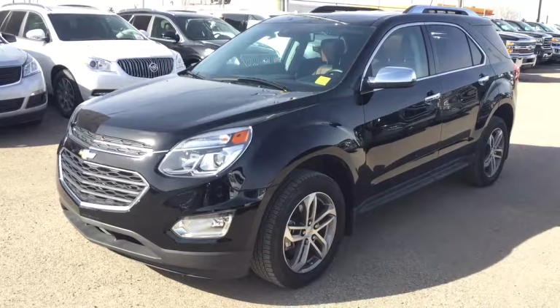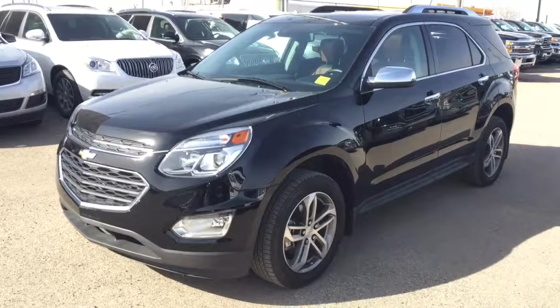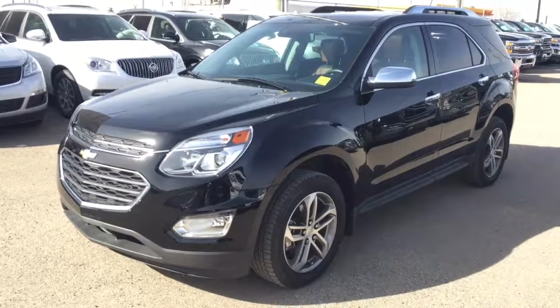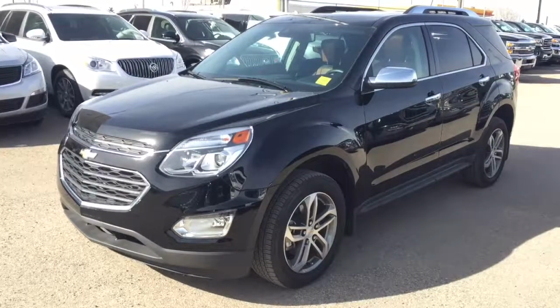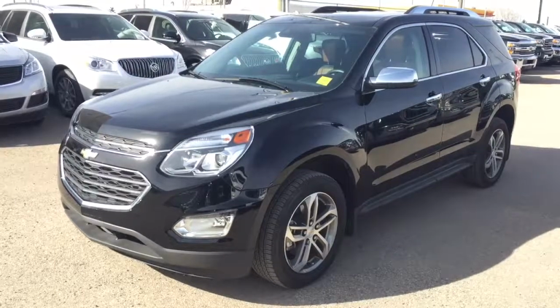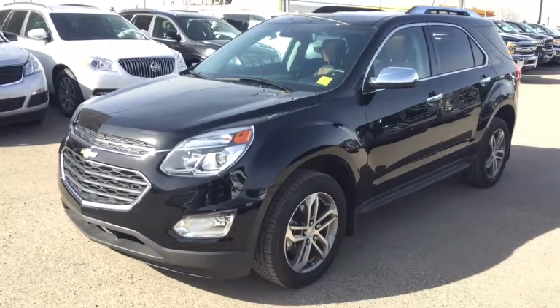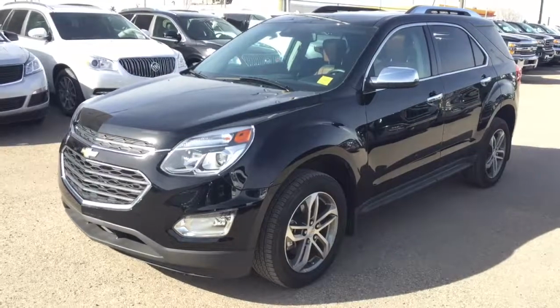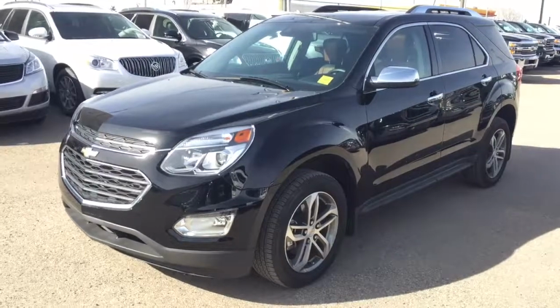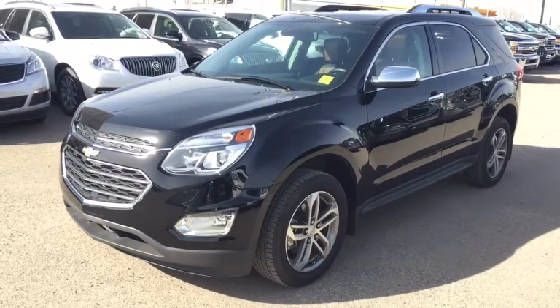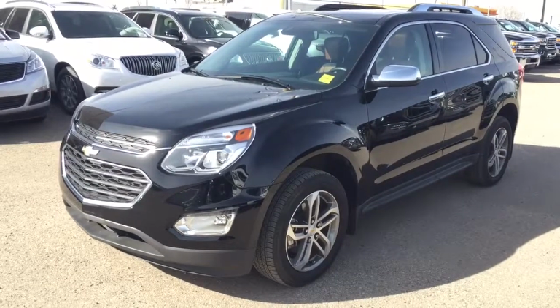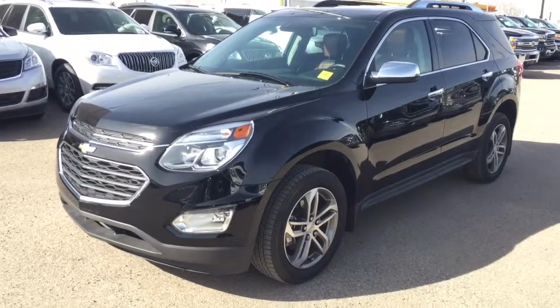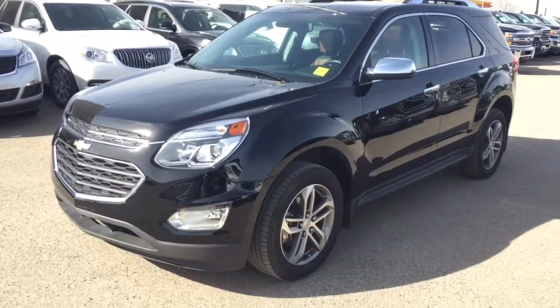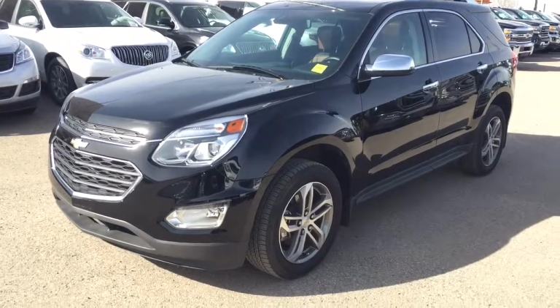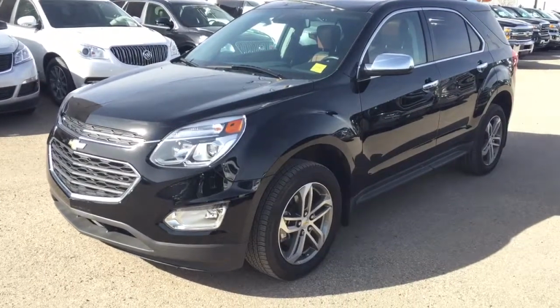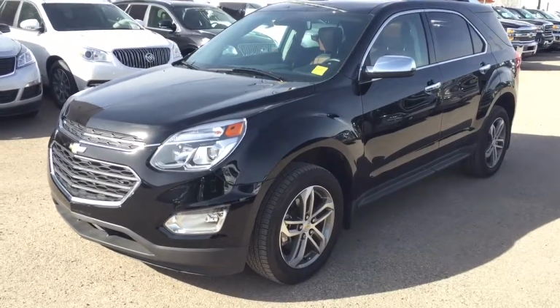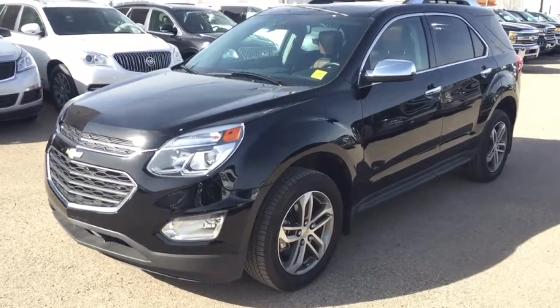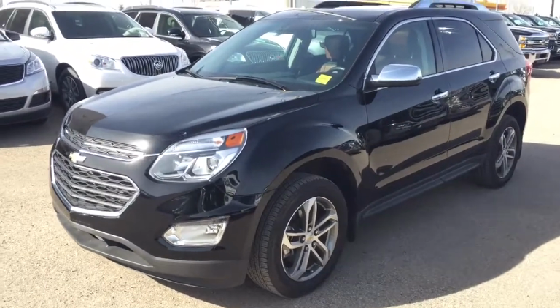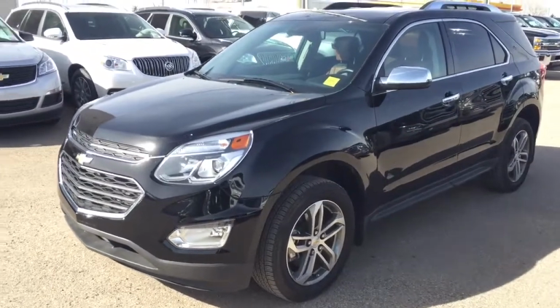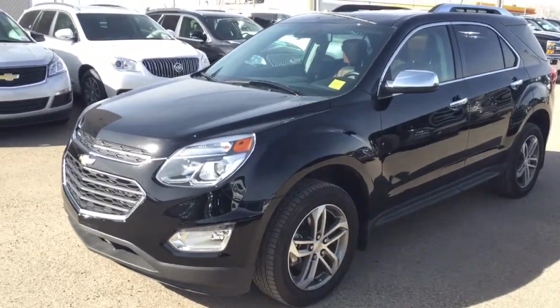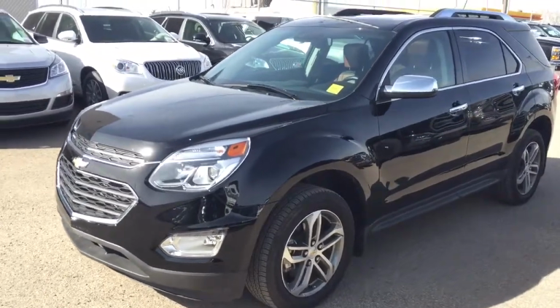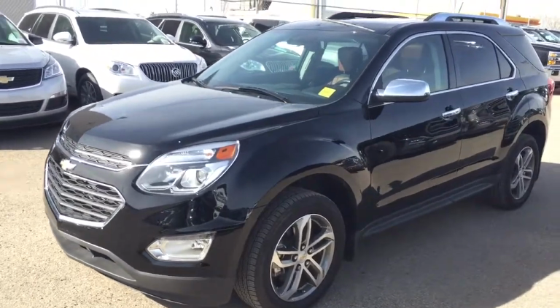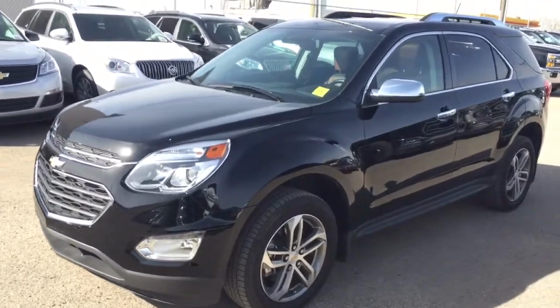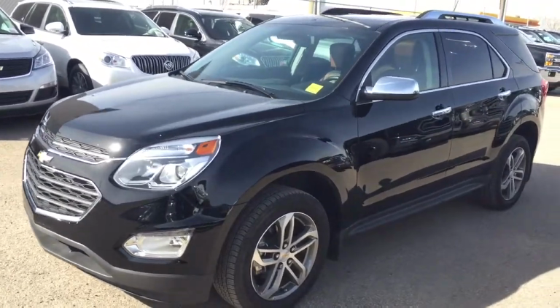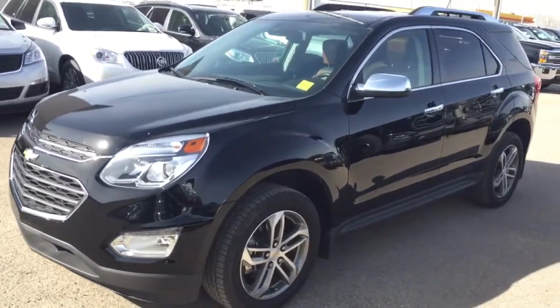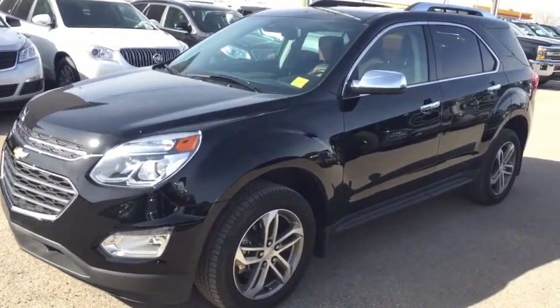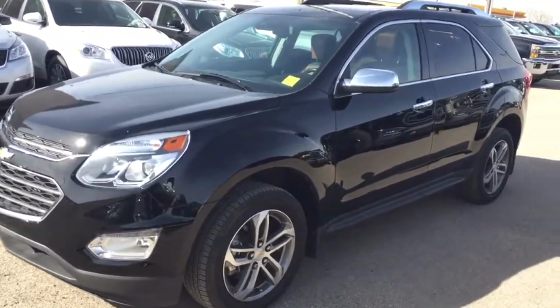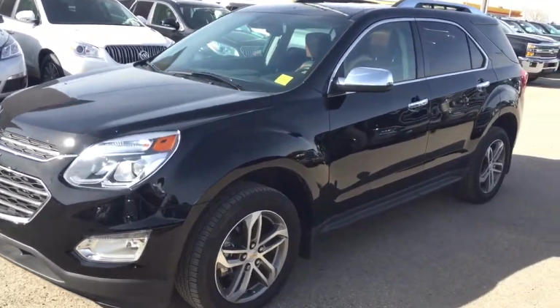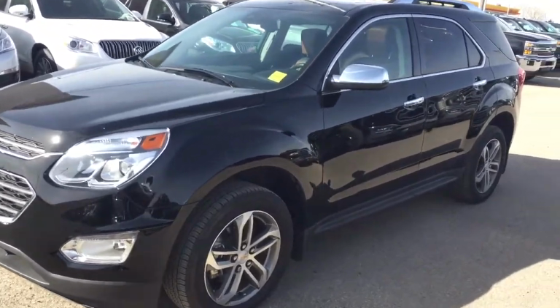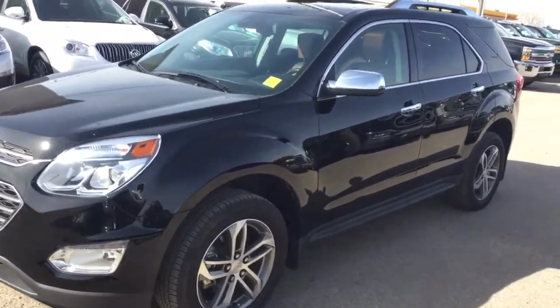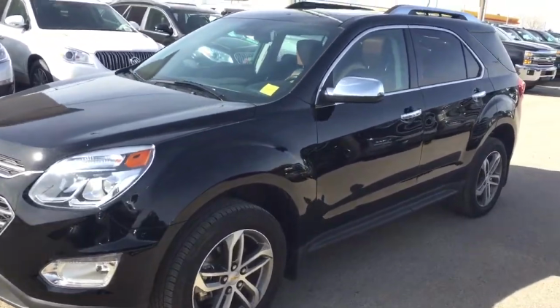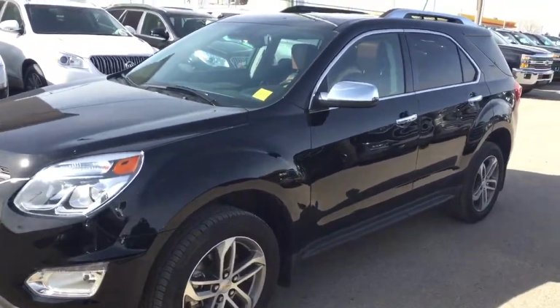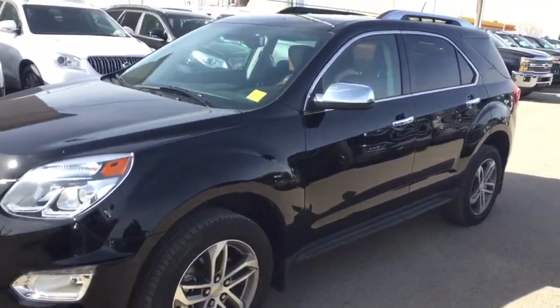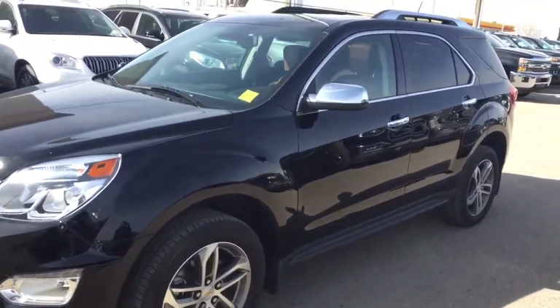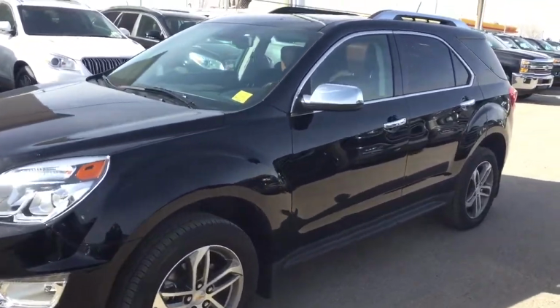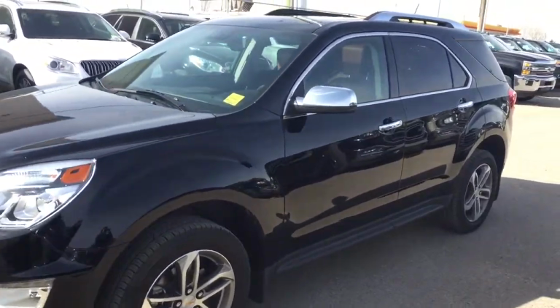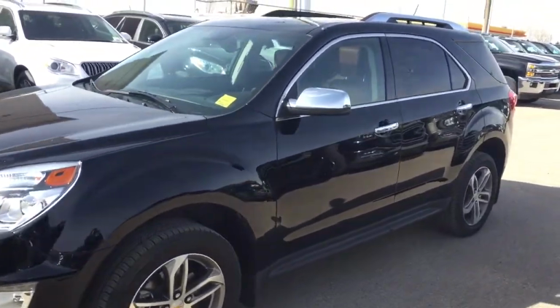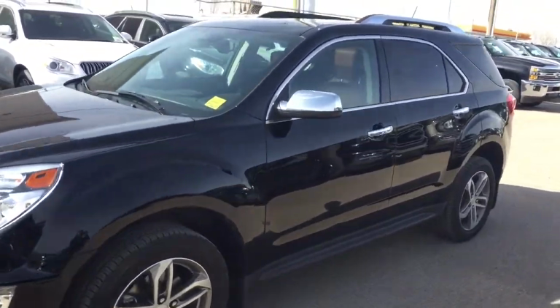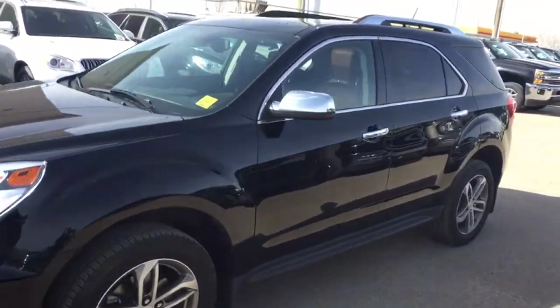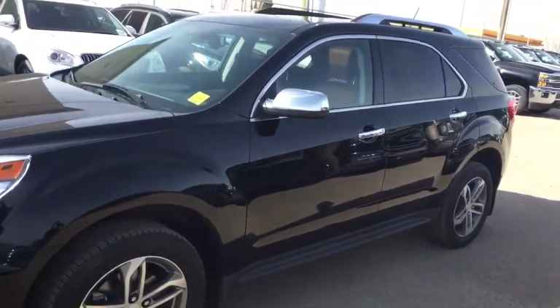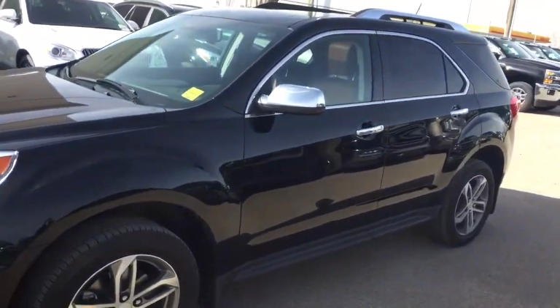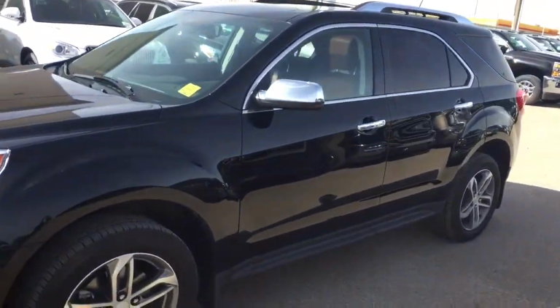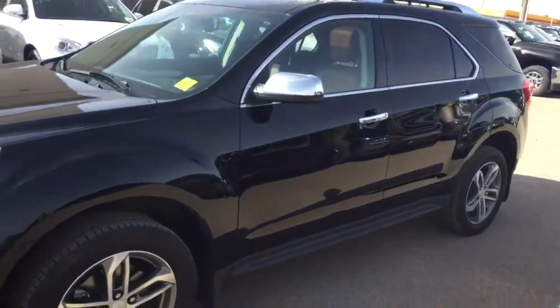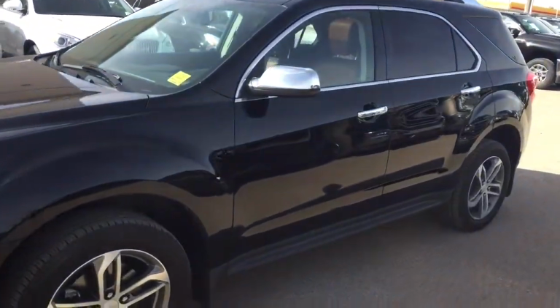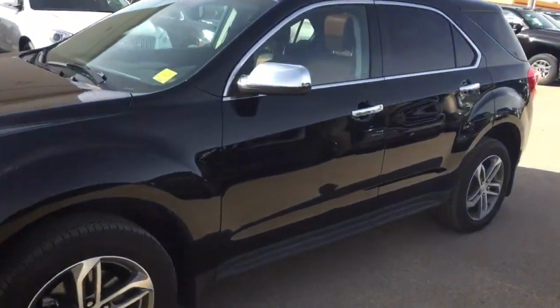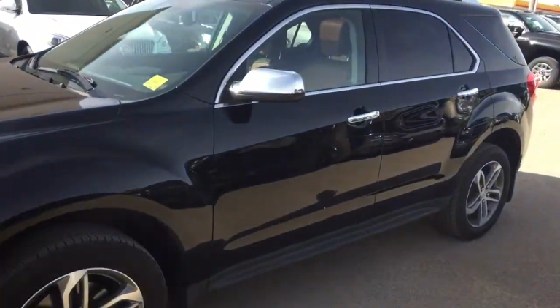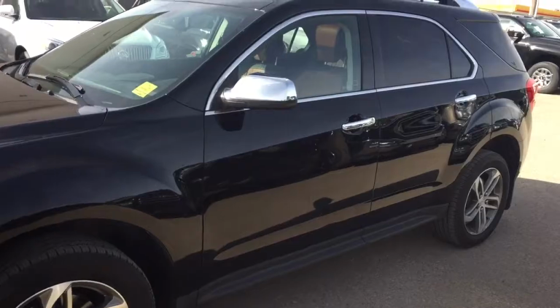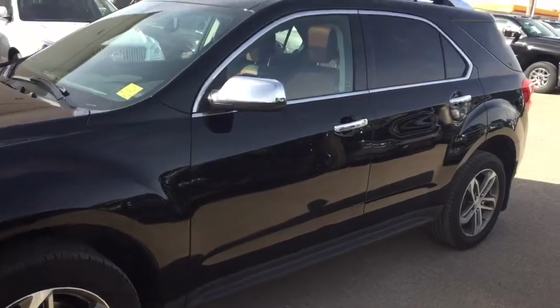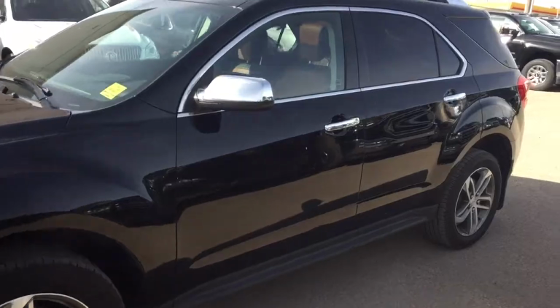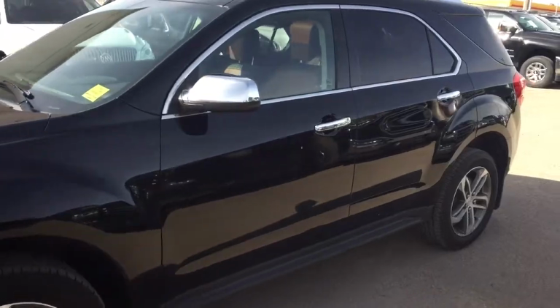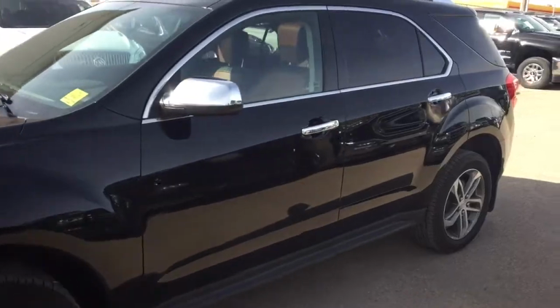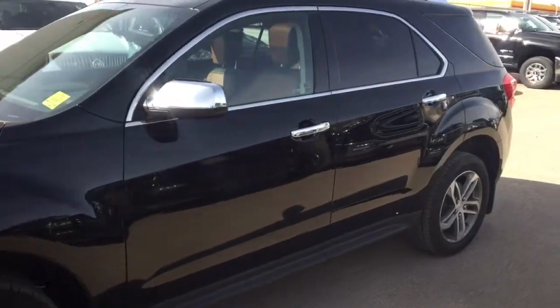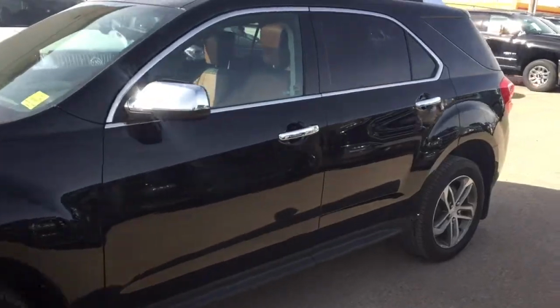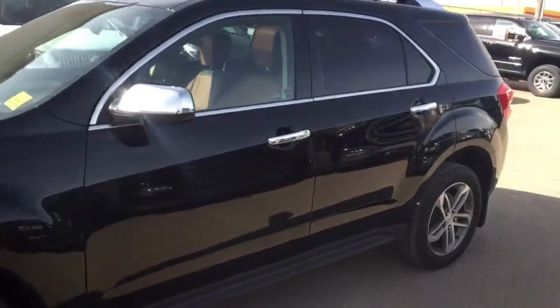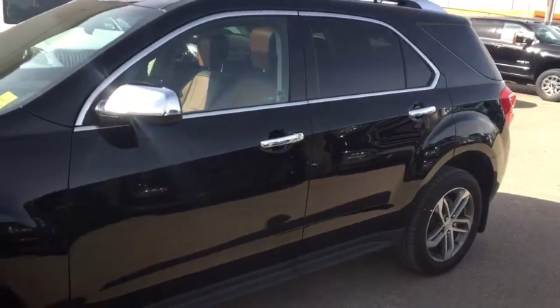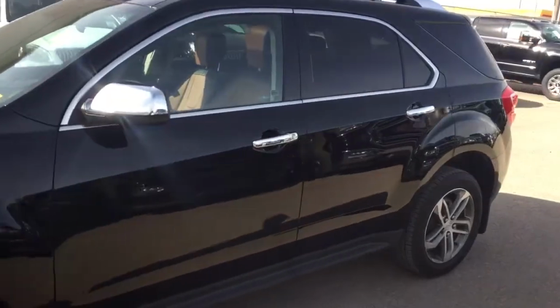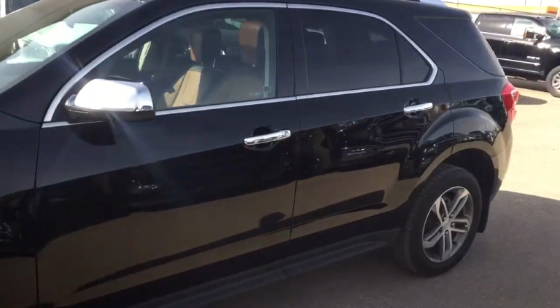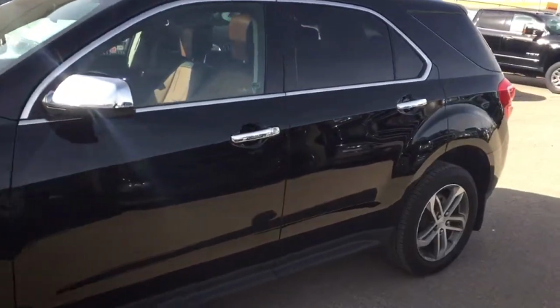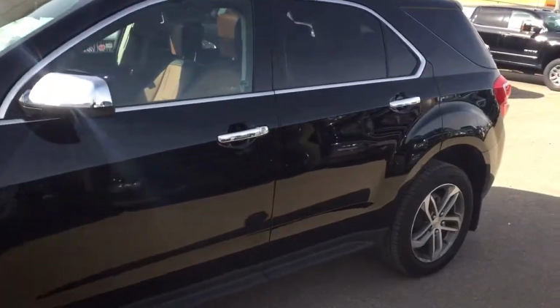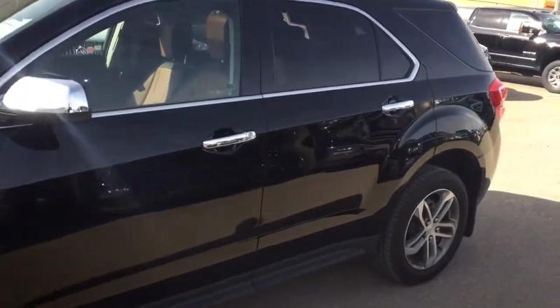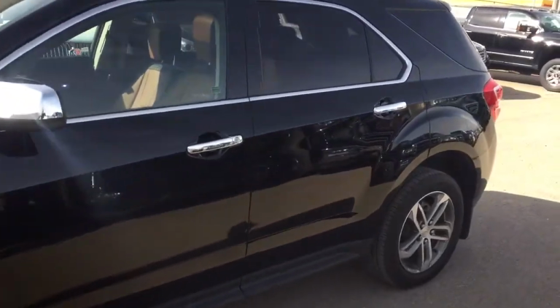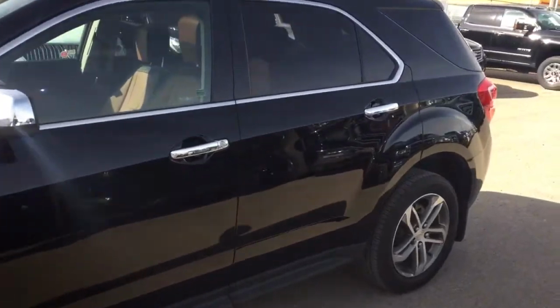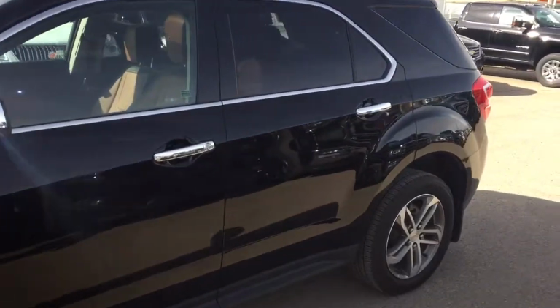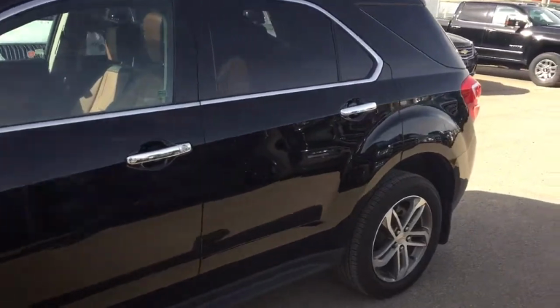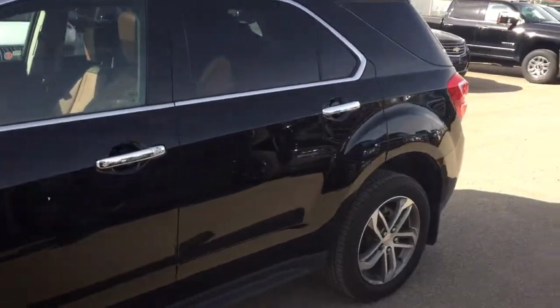Welcome to Davis Chevrolet. This is a pre-owned 2017 Chevrolet Equinox in the color black.